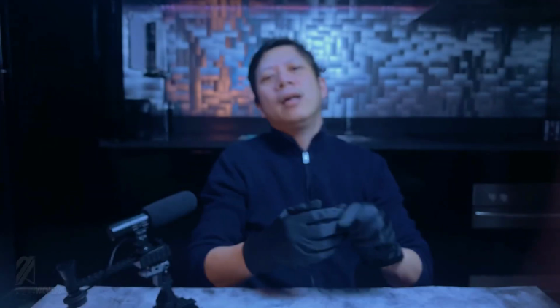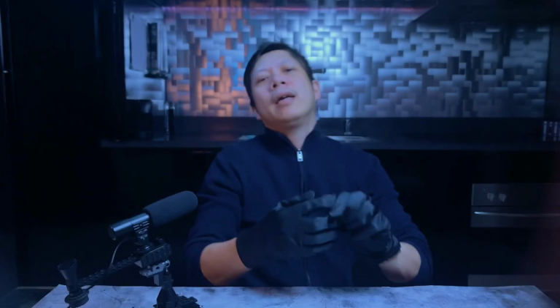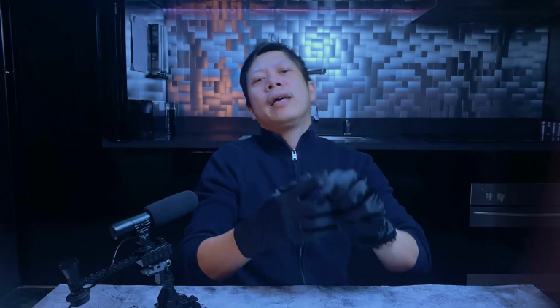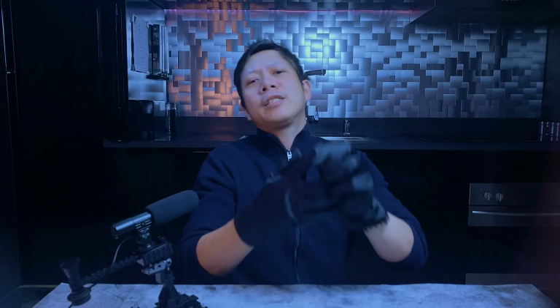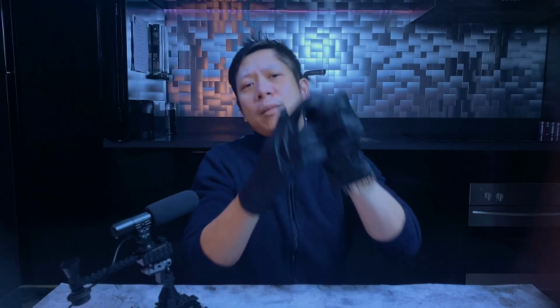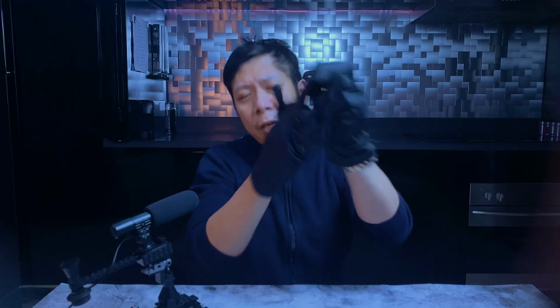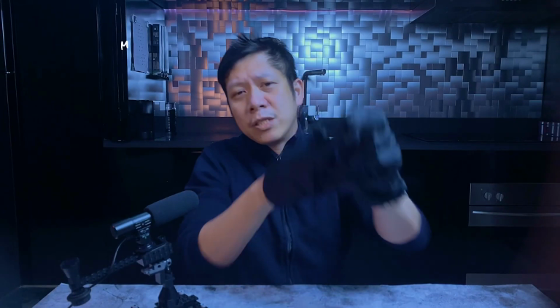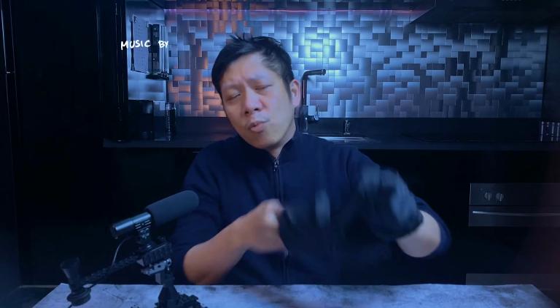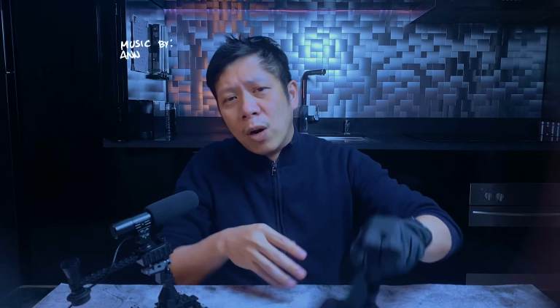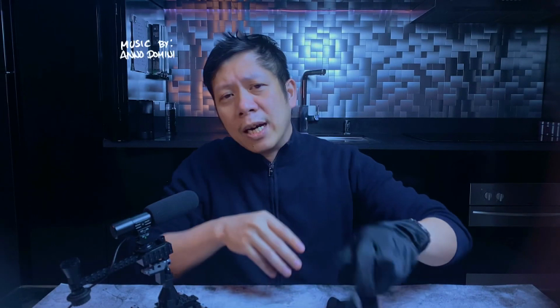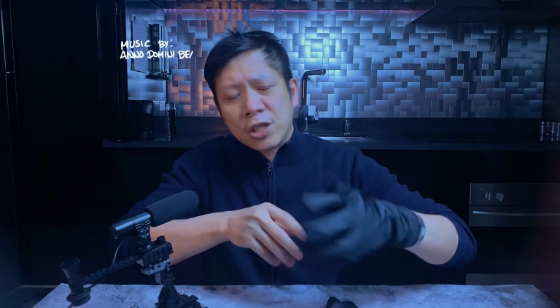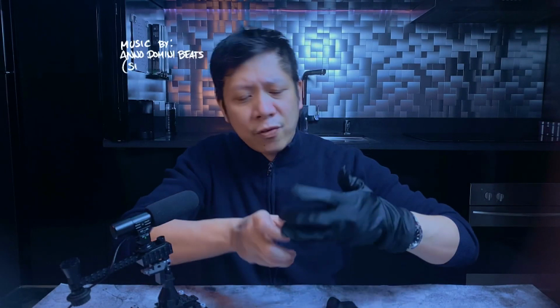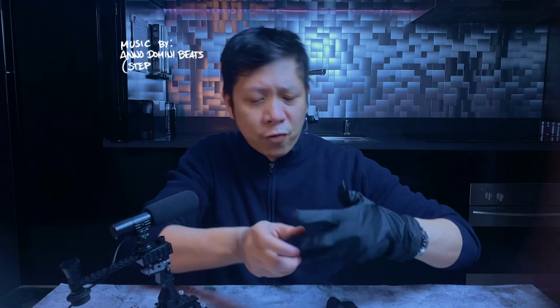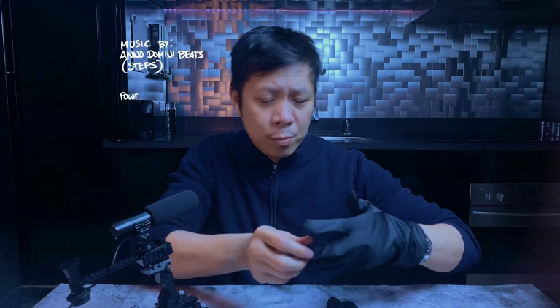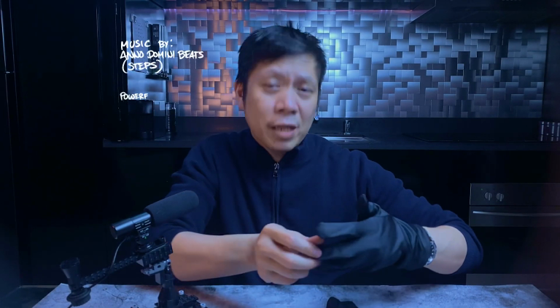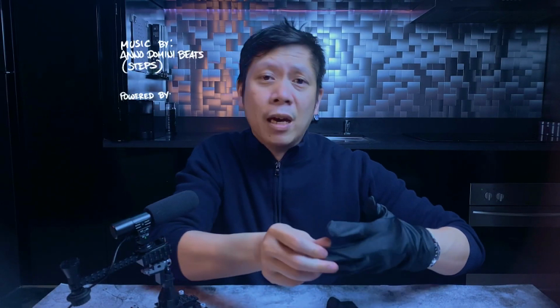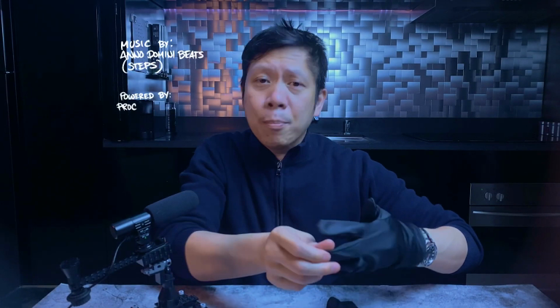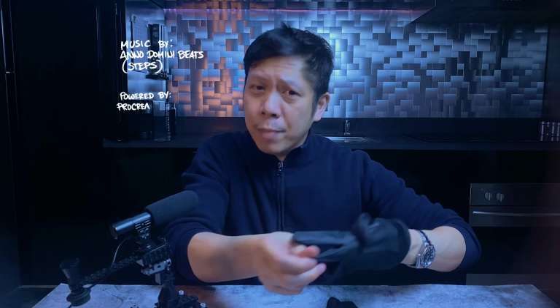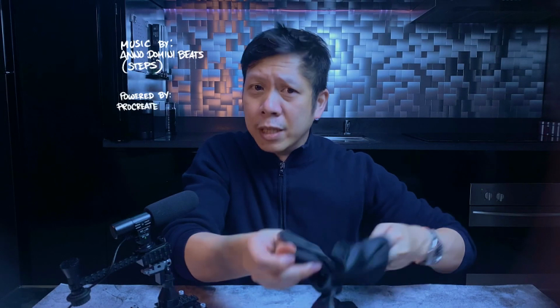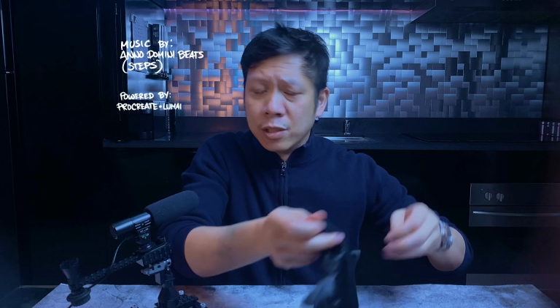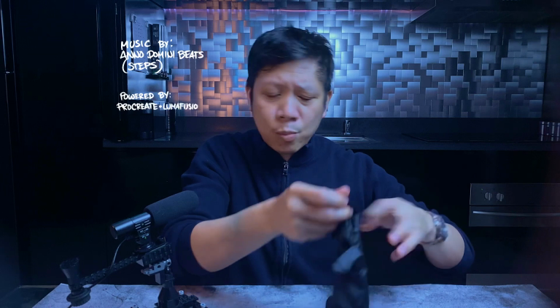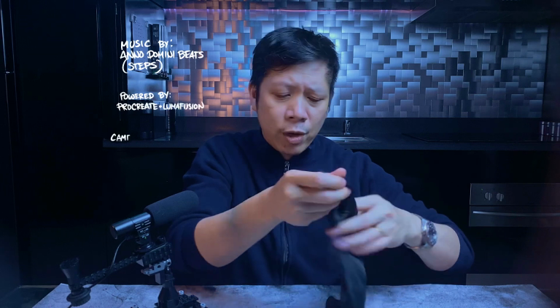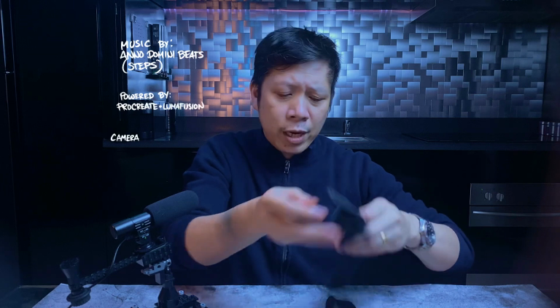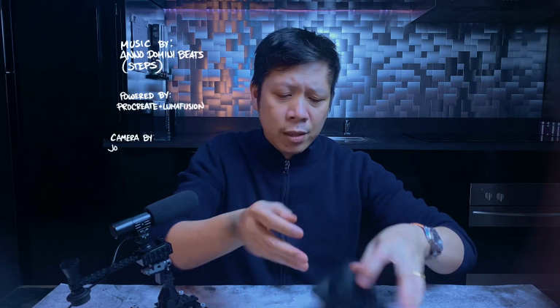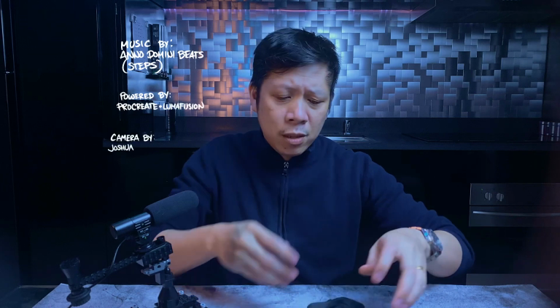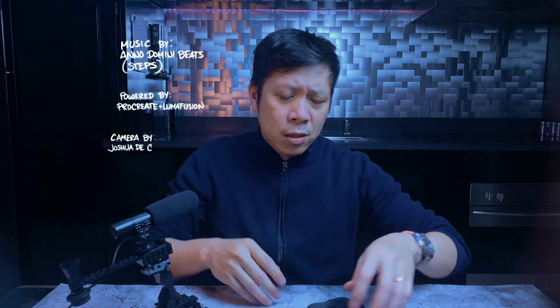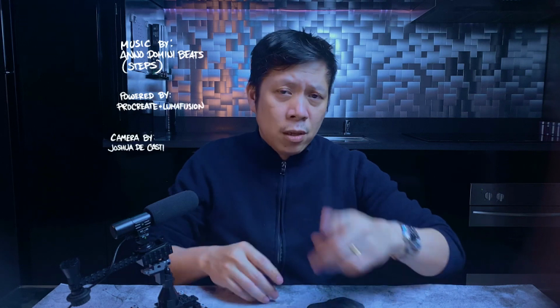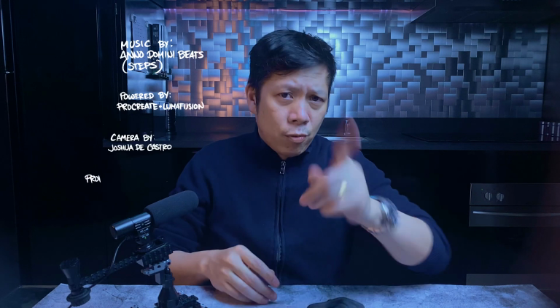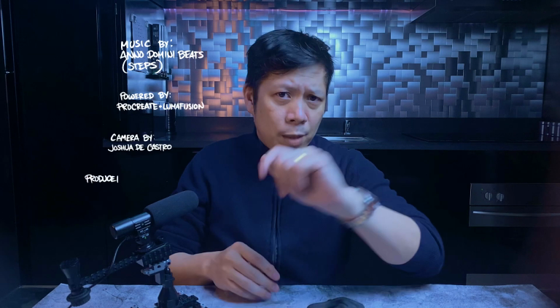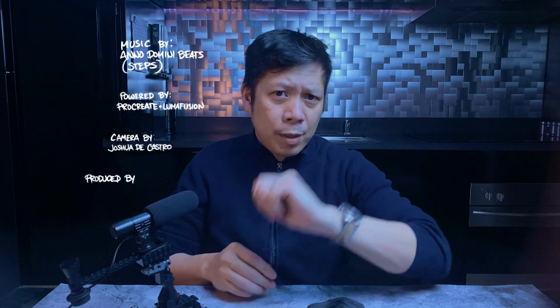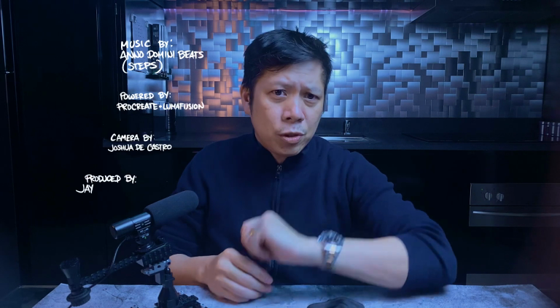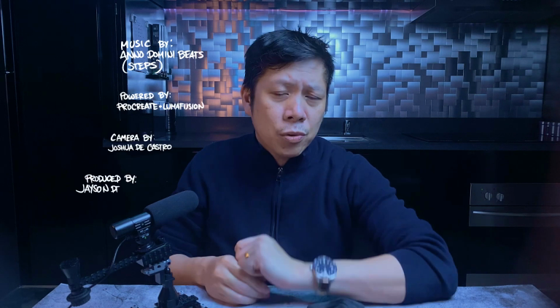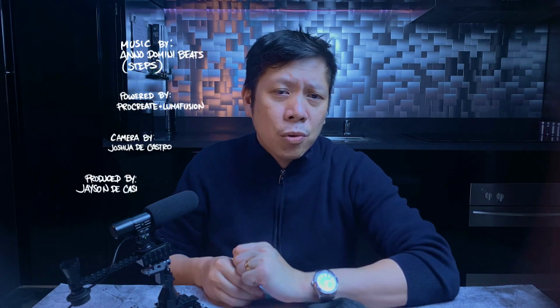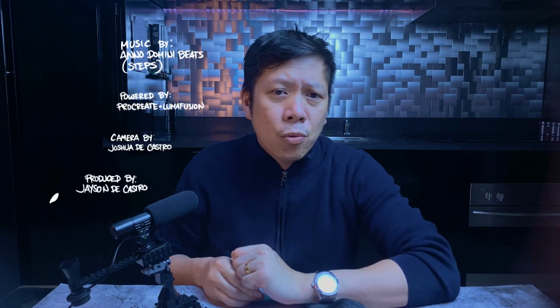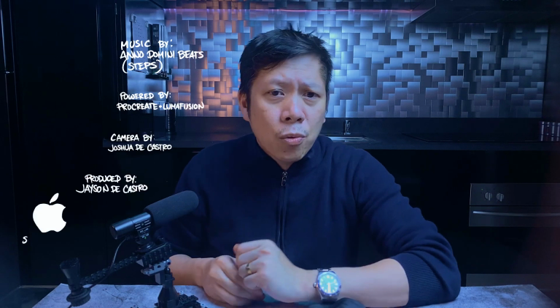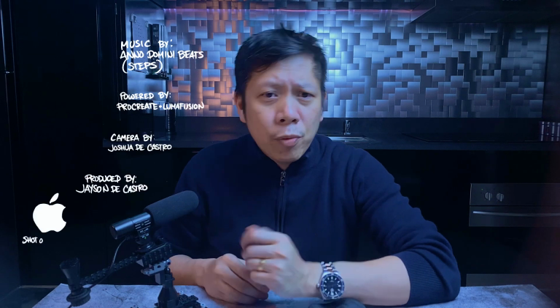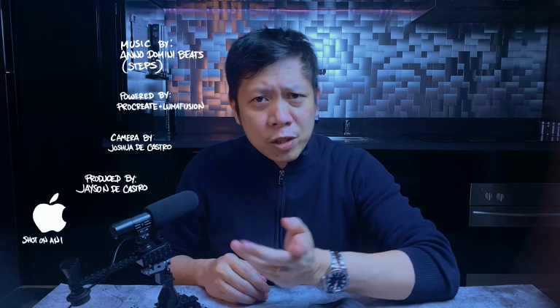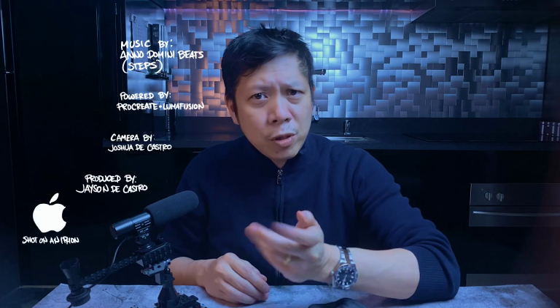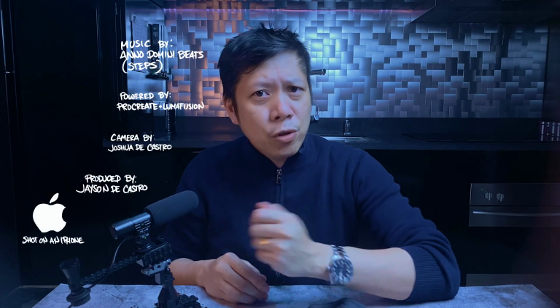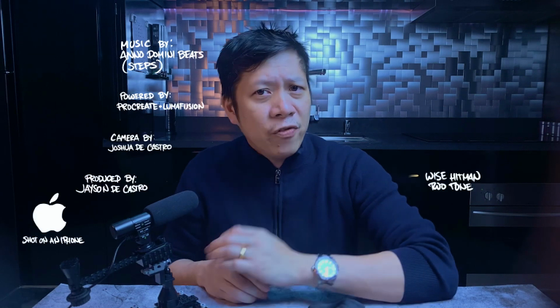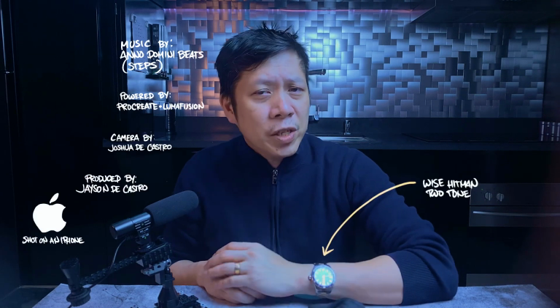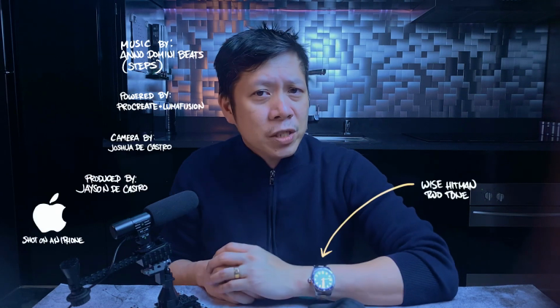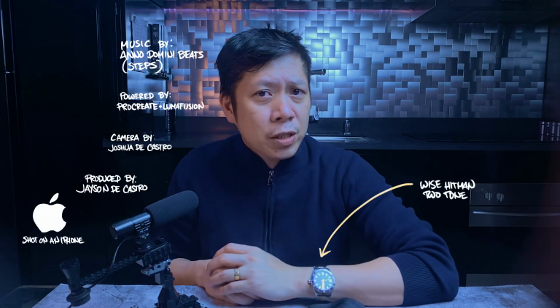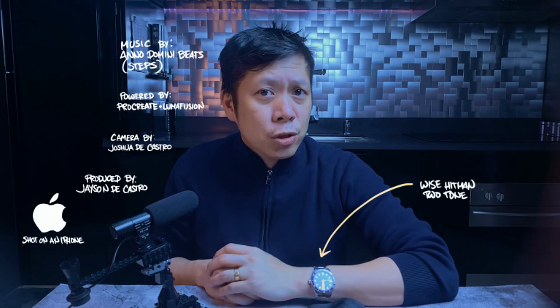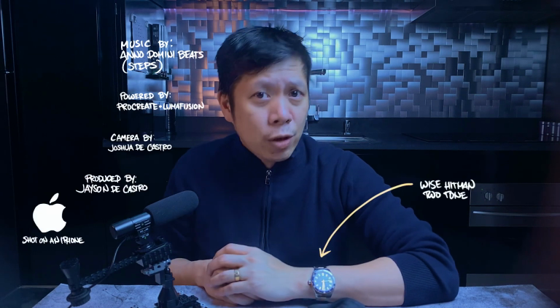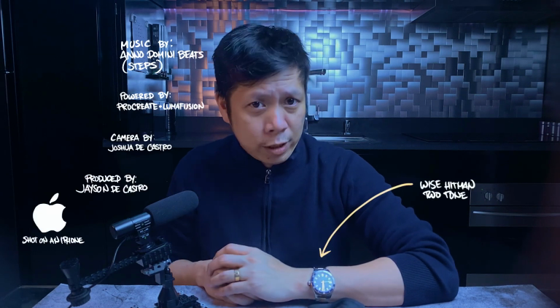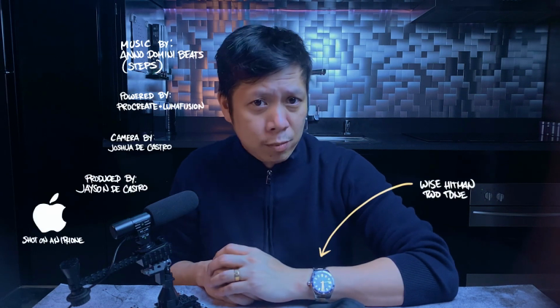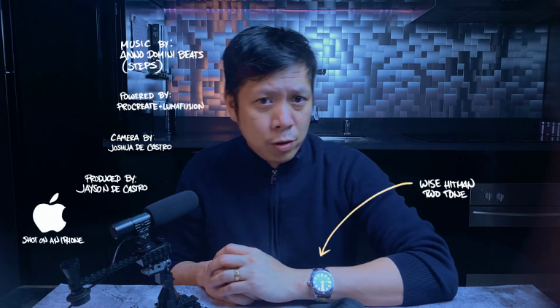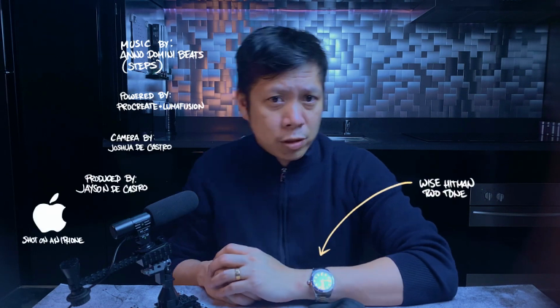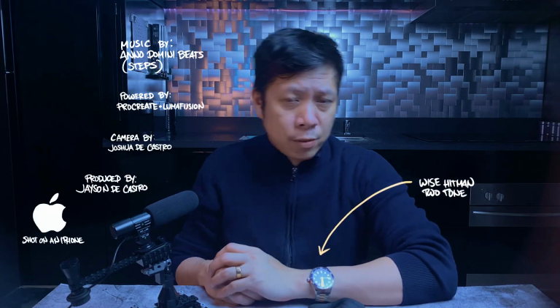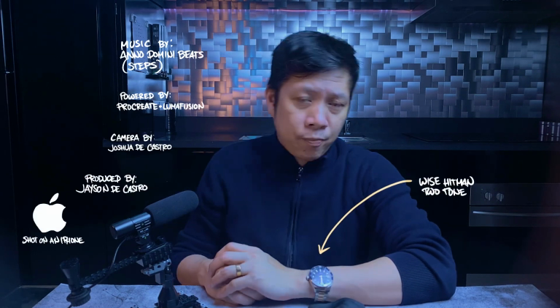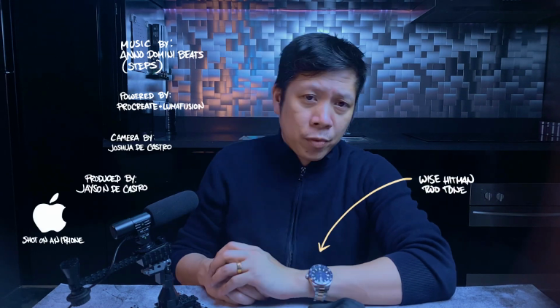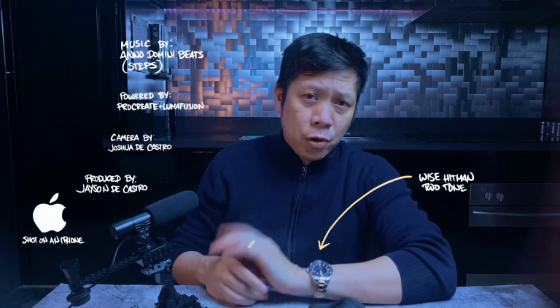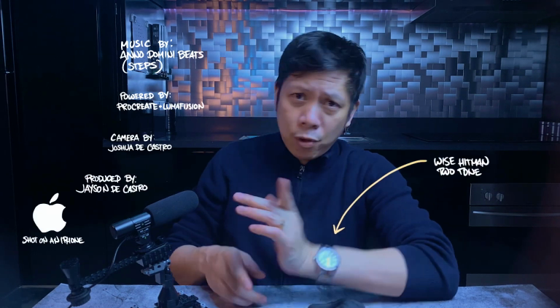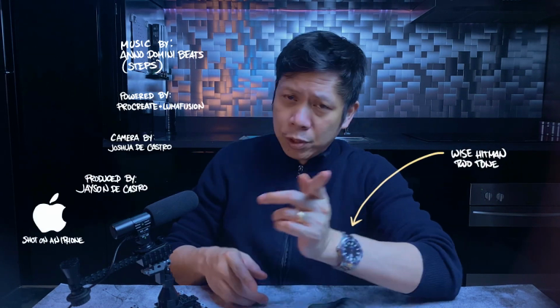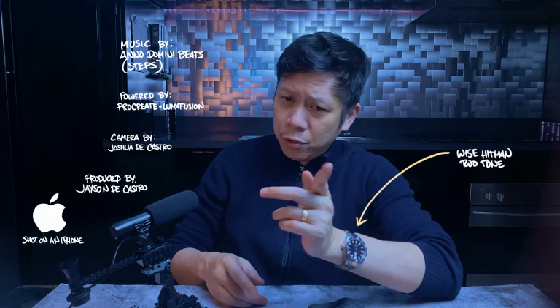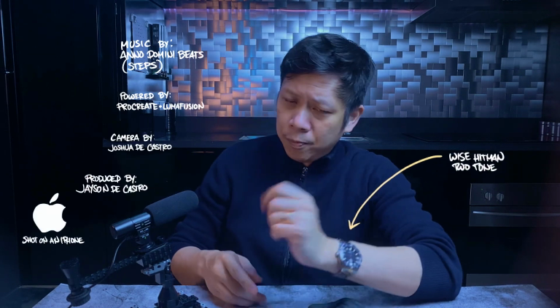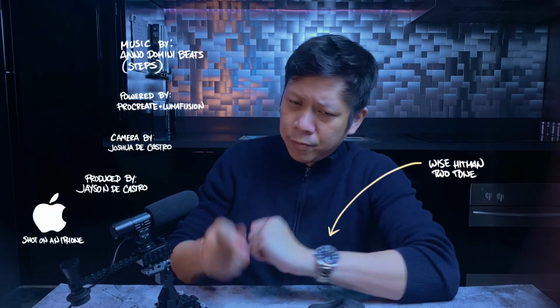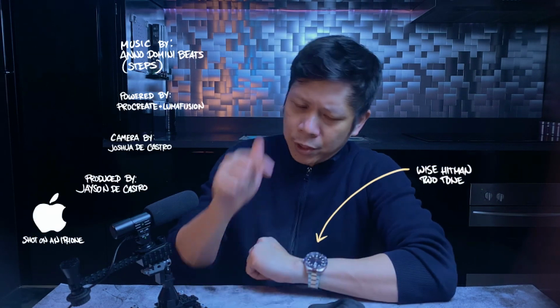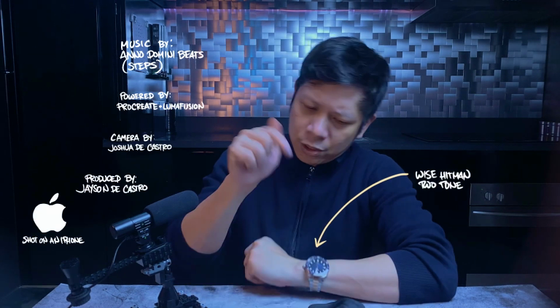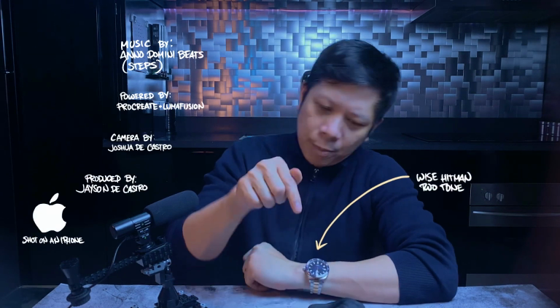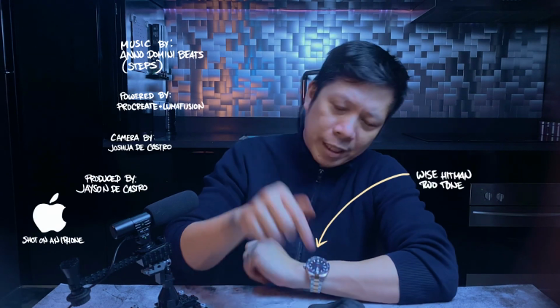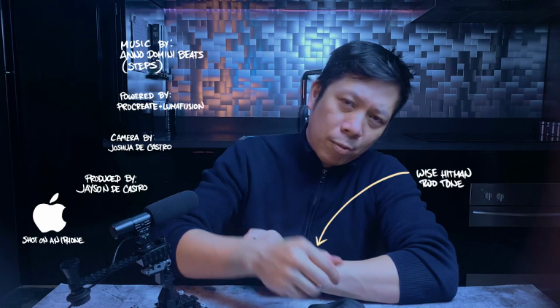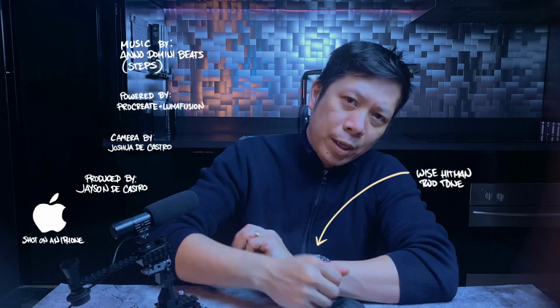It's an amazing watch from an amazing brand. What about you? Which of the new VCs do you like the most? You know what to do — just comment down below.